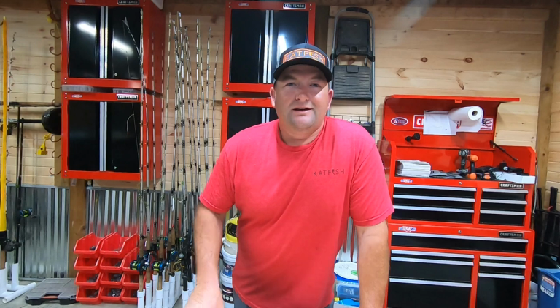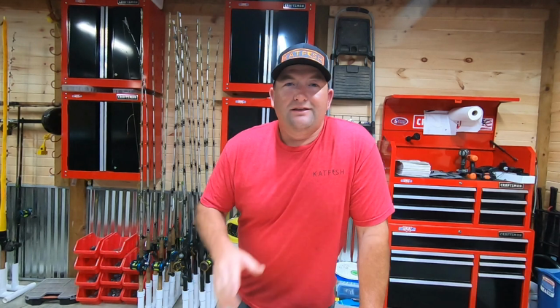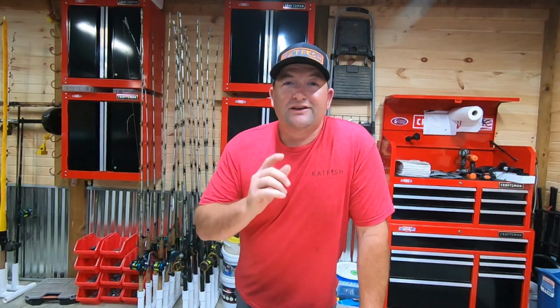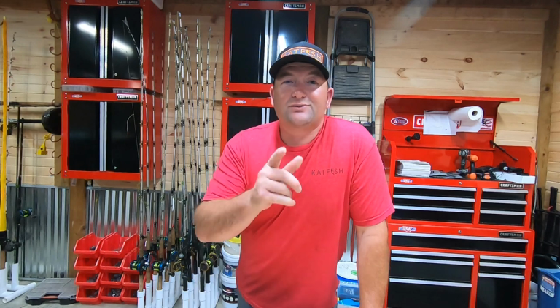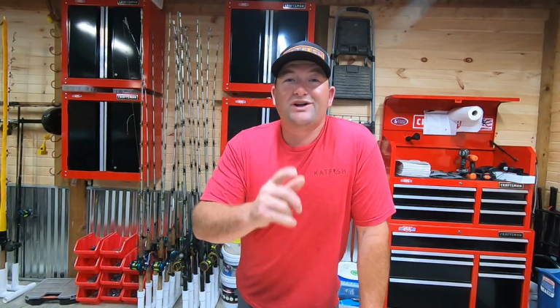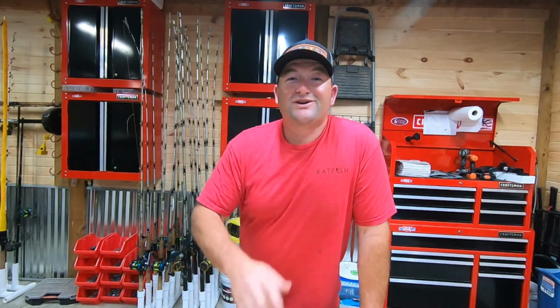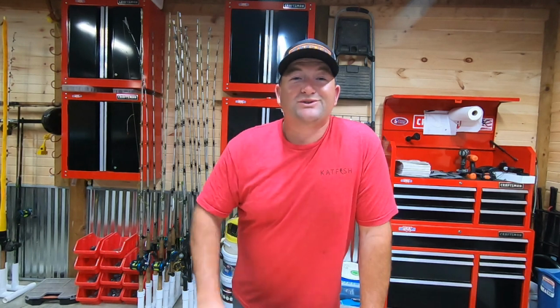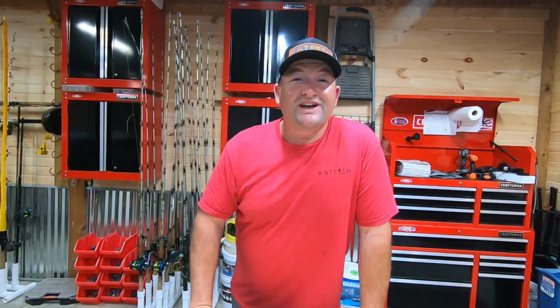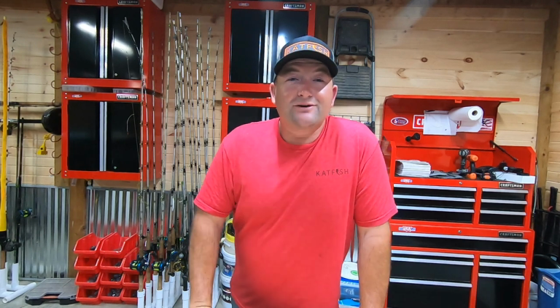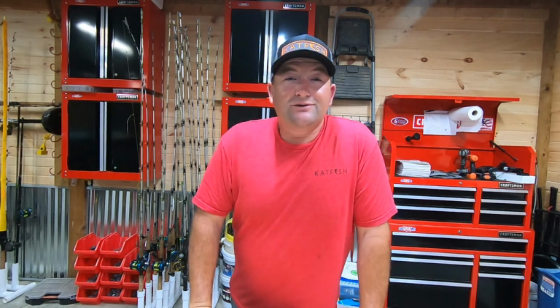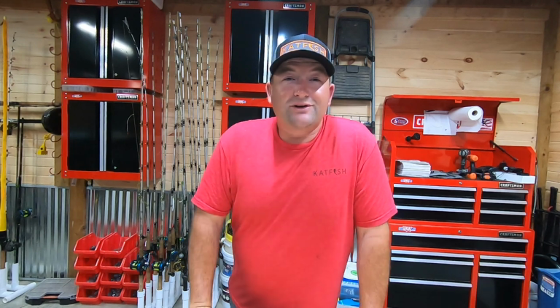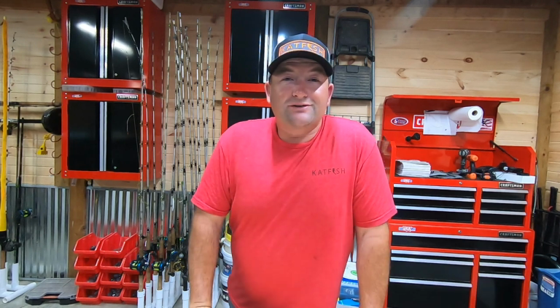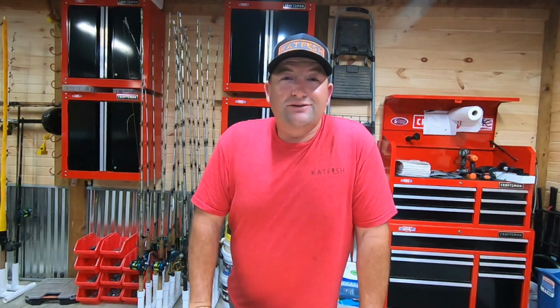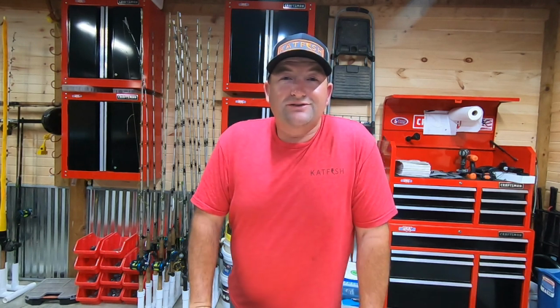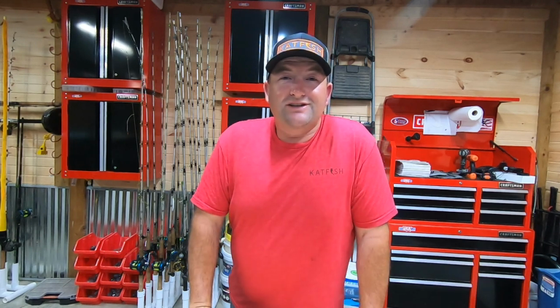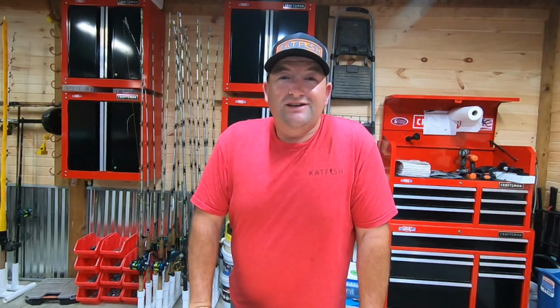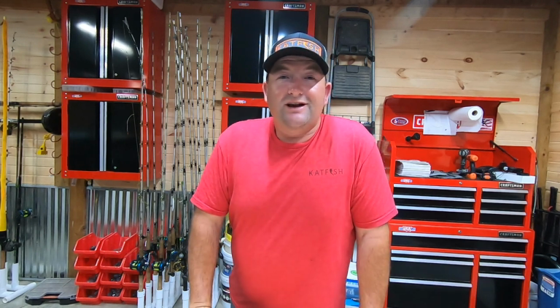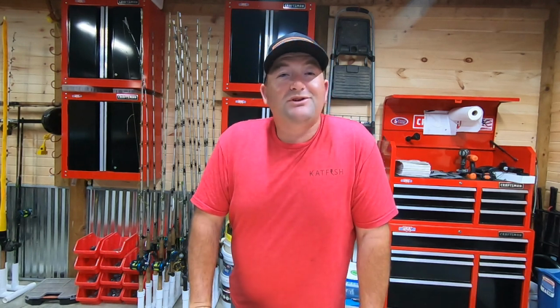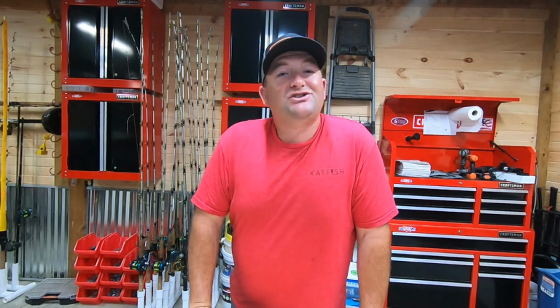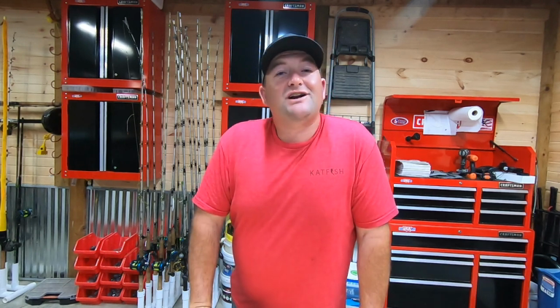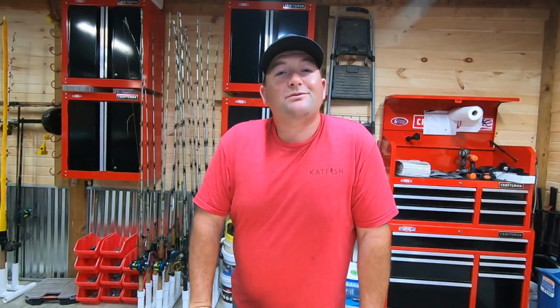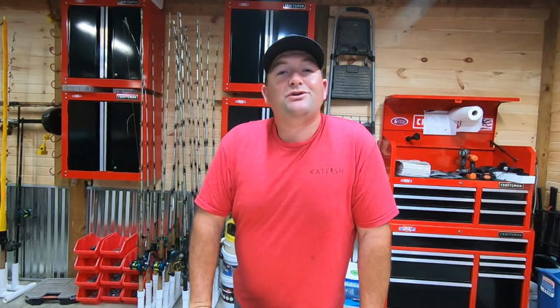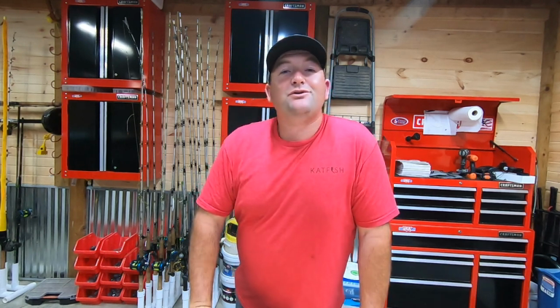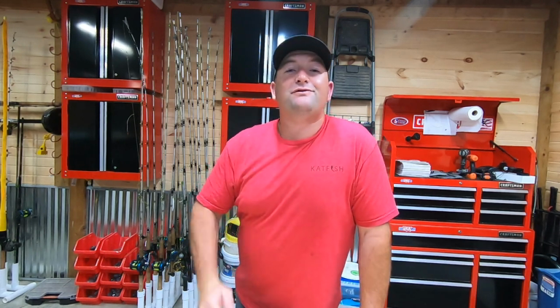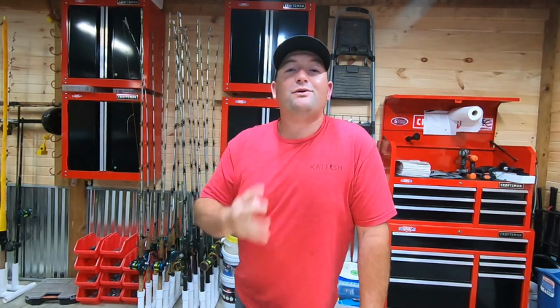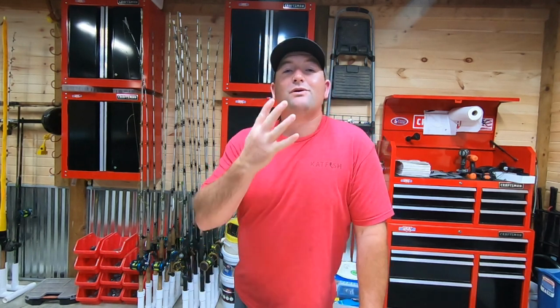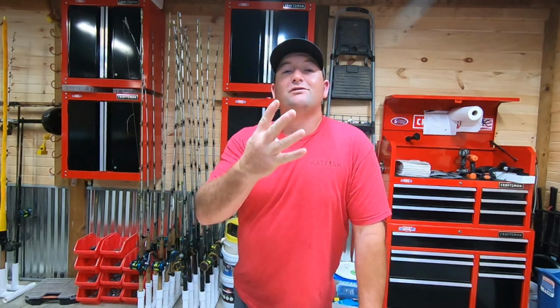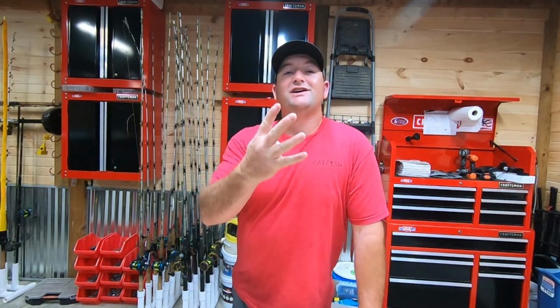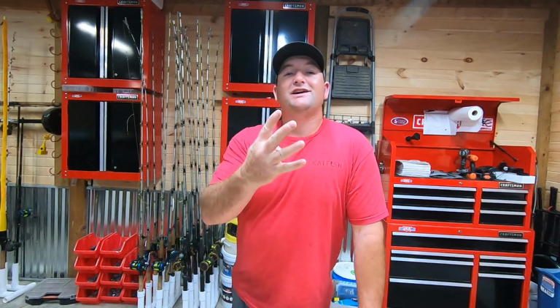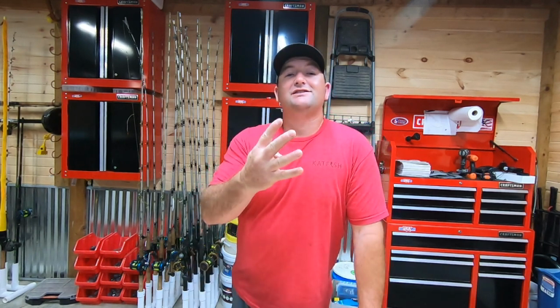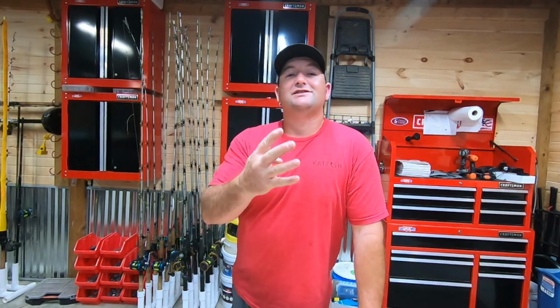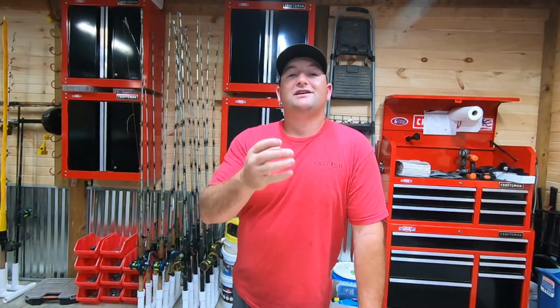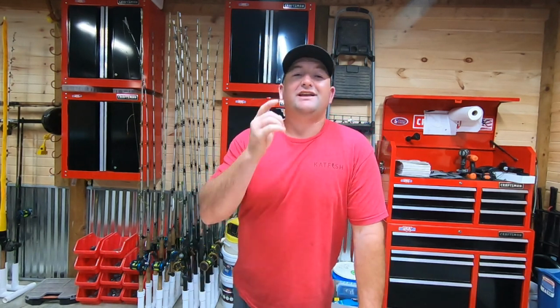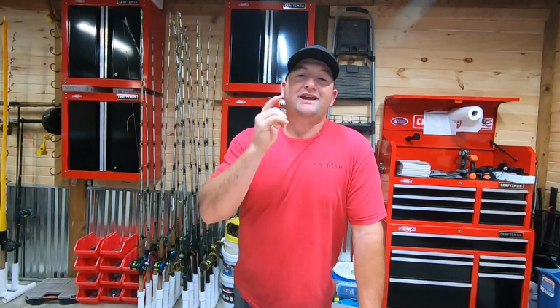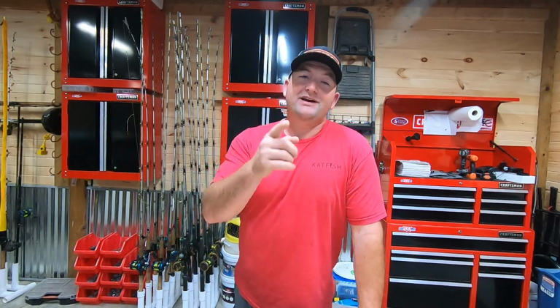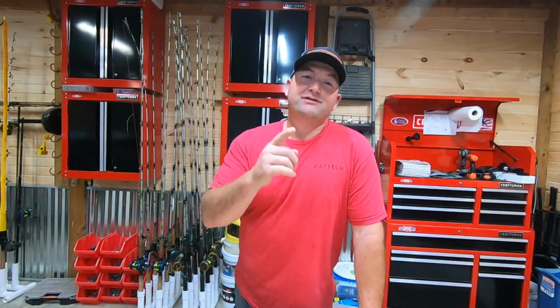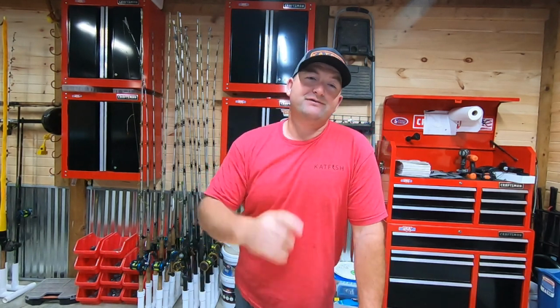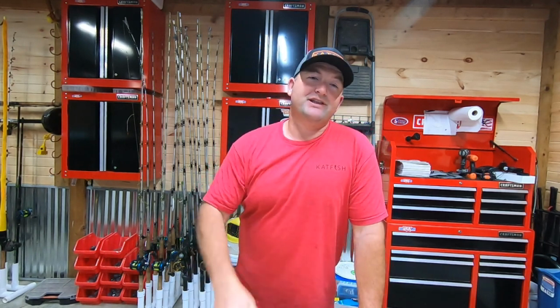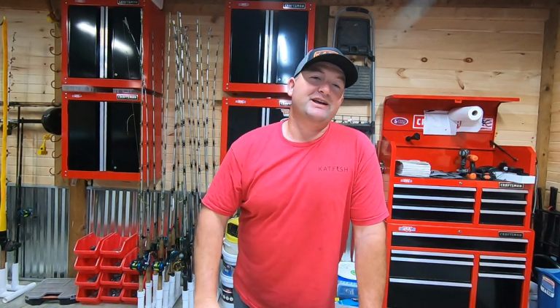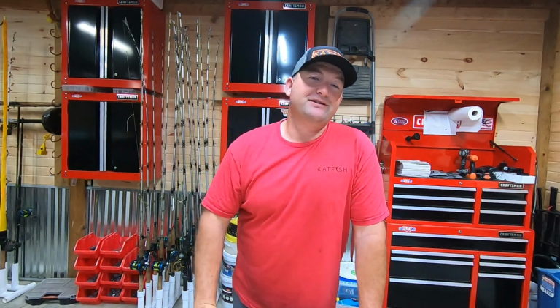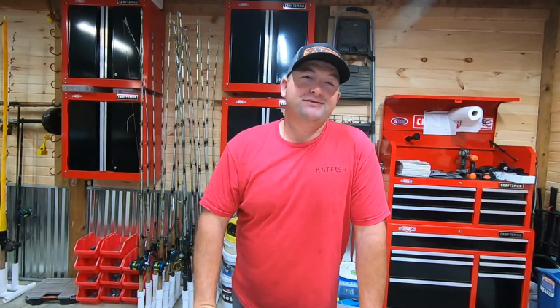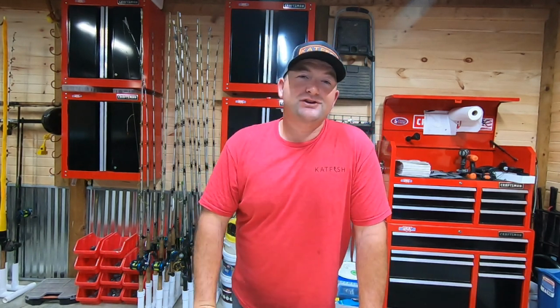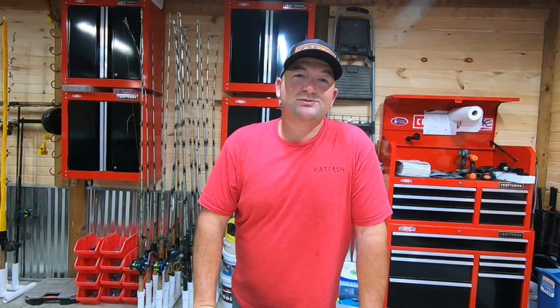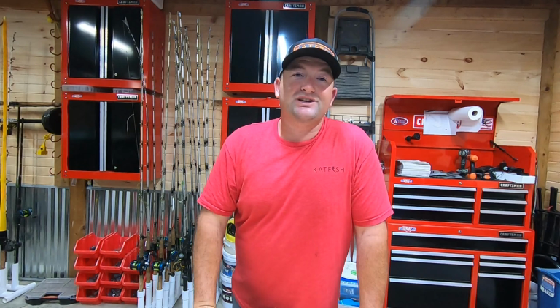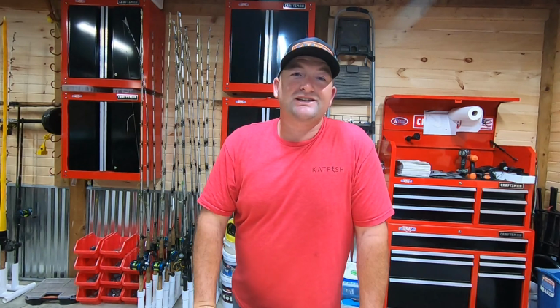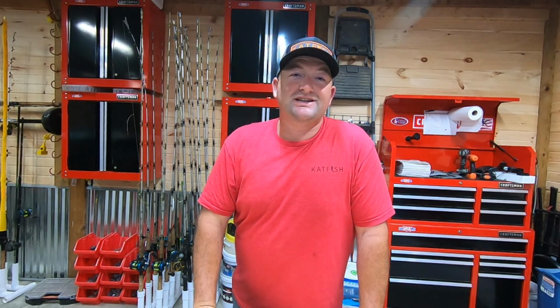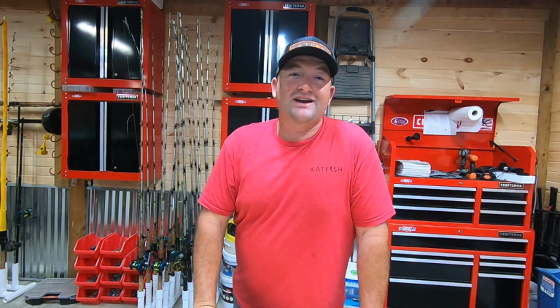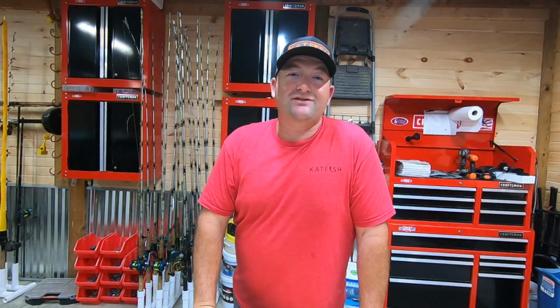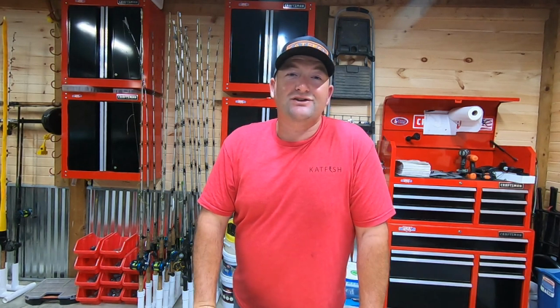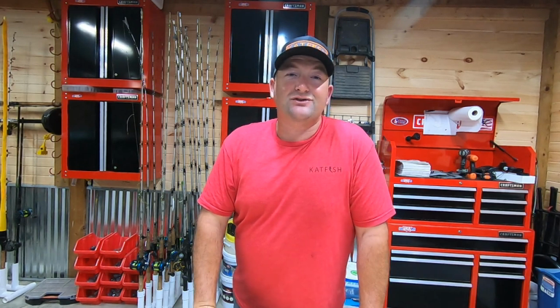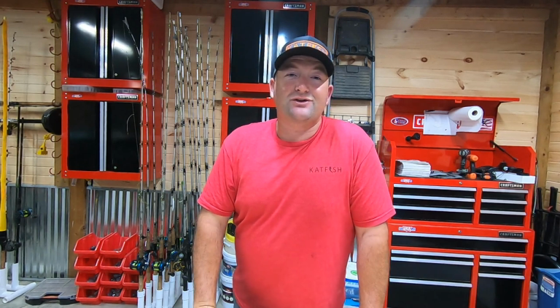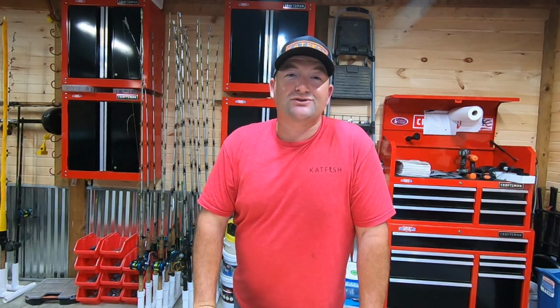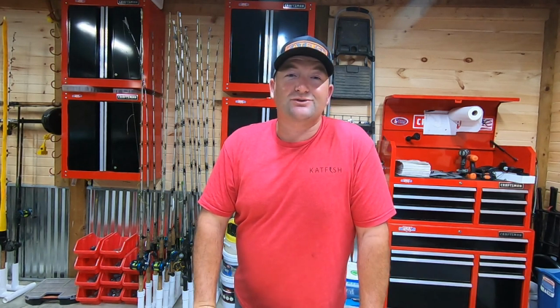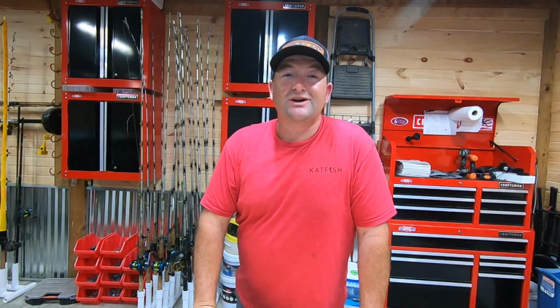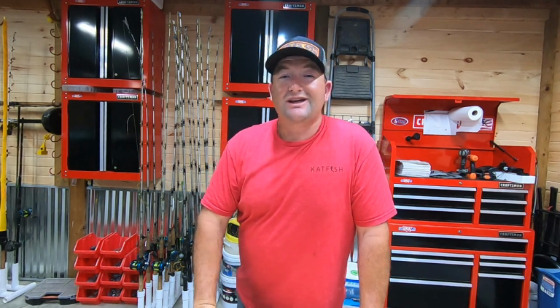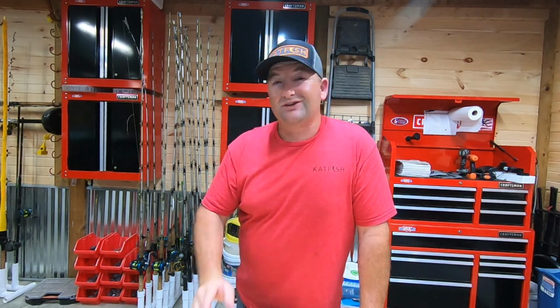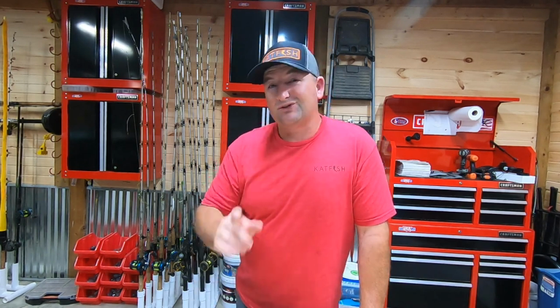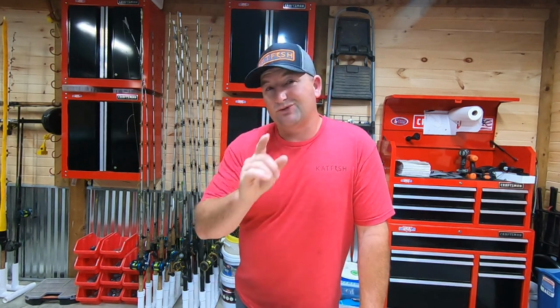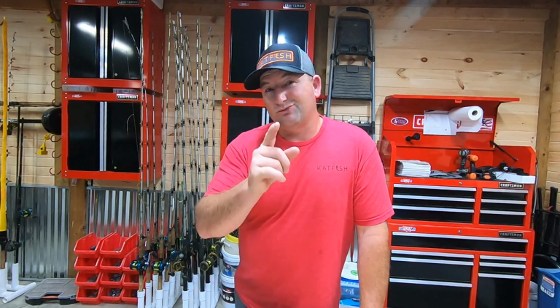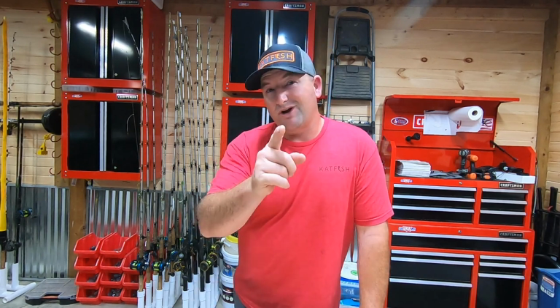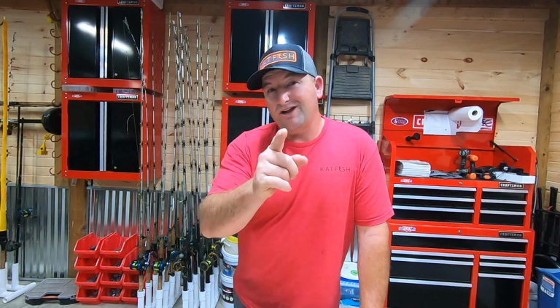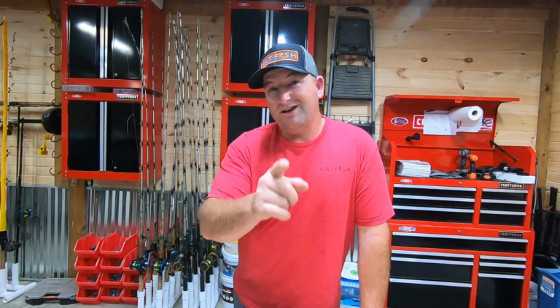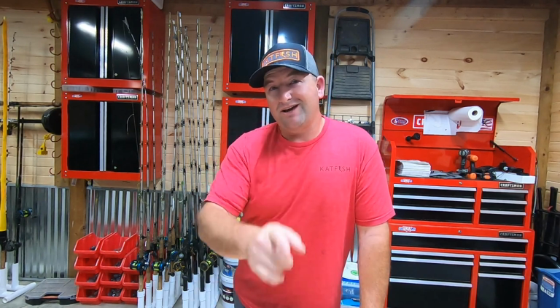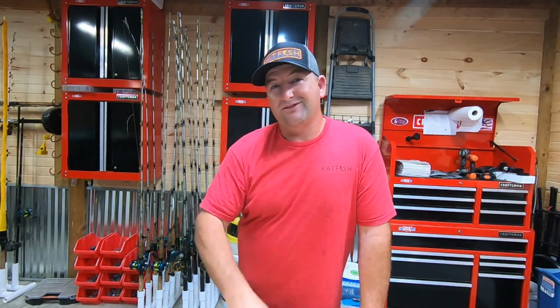This week on Tackle Talk Tuesday, I'll be sharing with you four rigs that every flathead fisherman needs to have in his arsenal, and it starts right now.